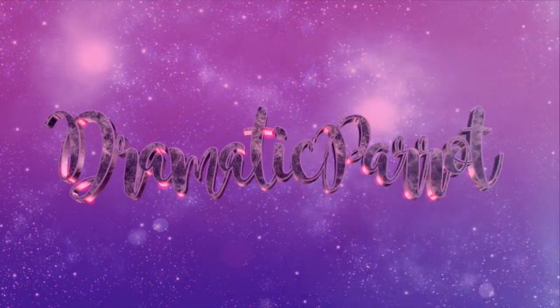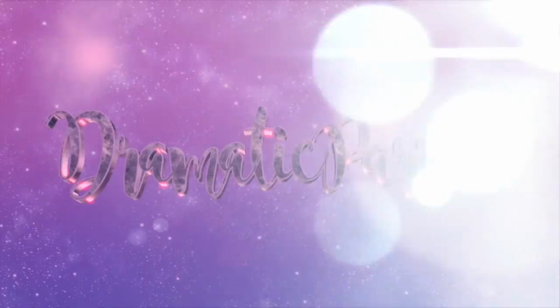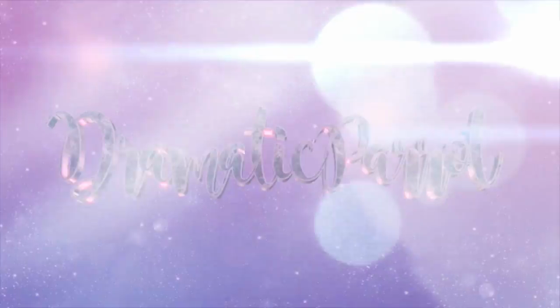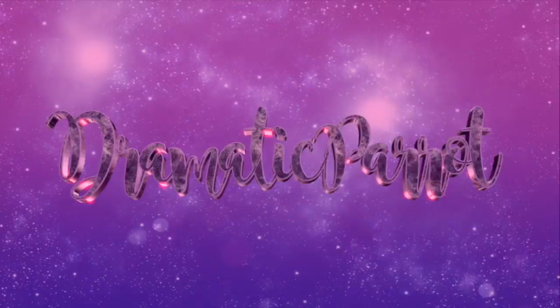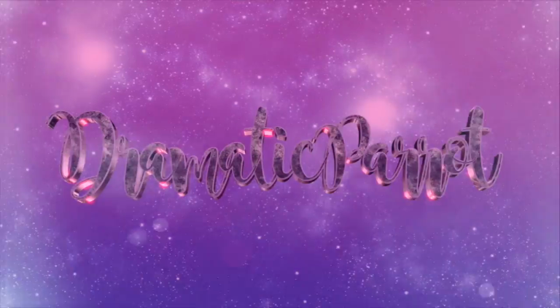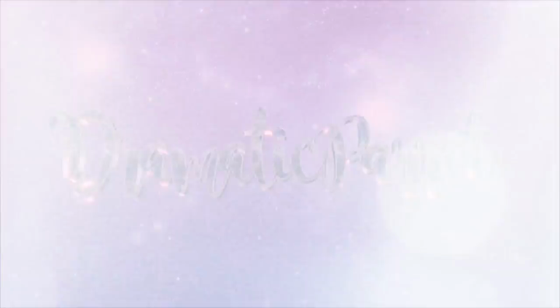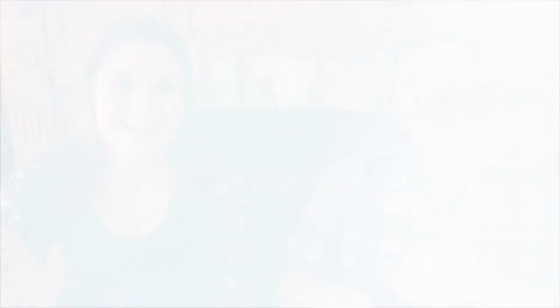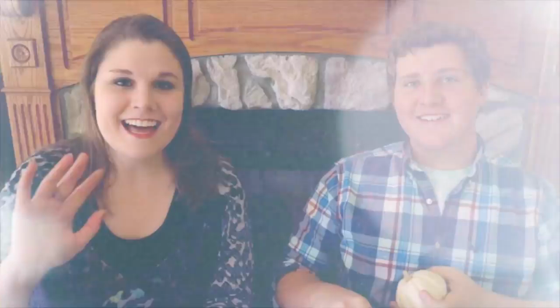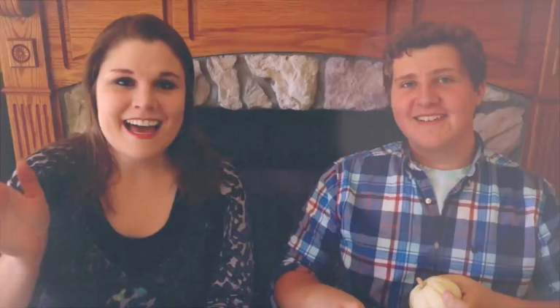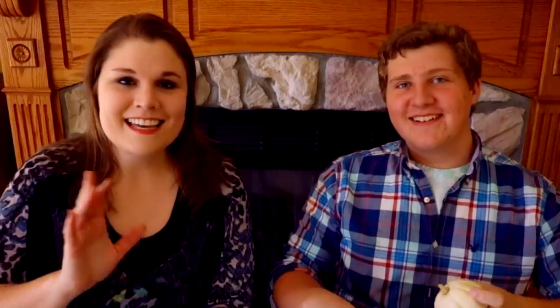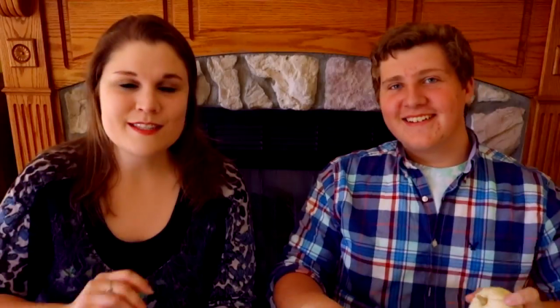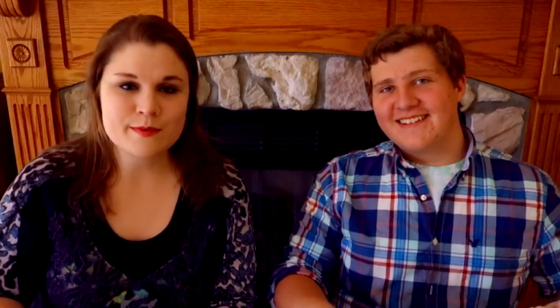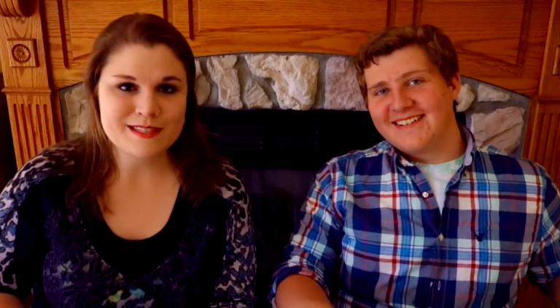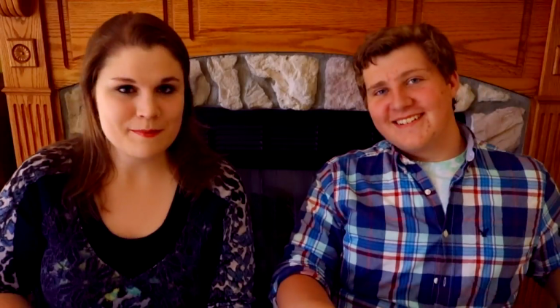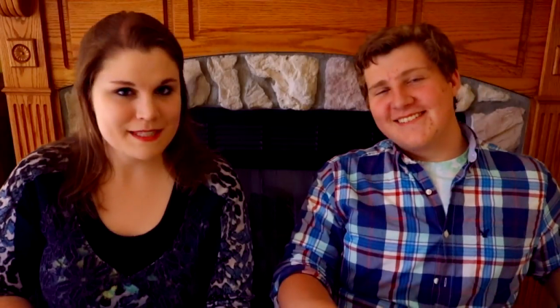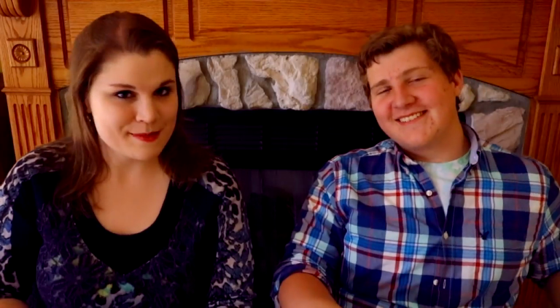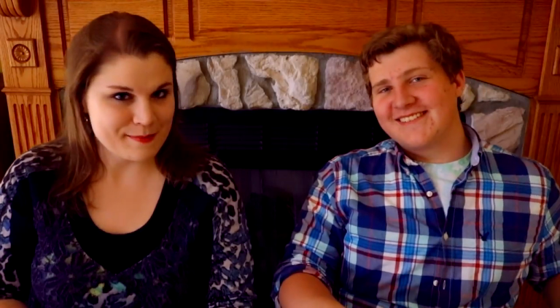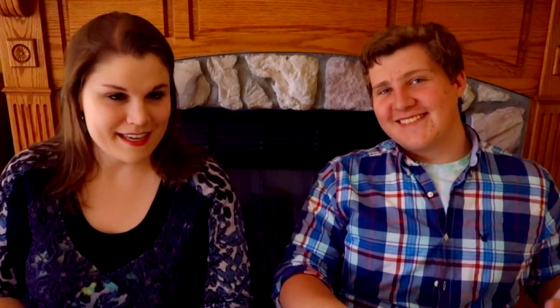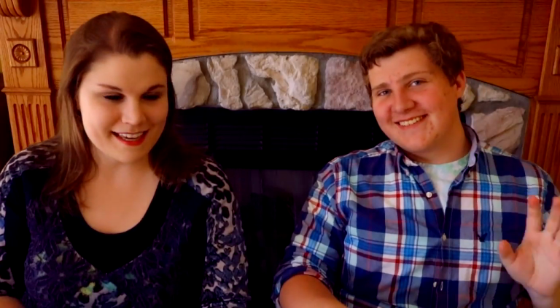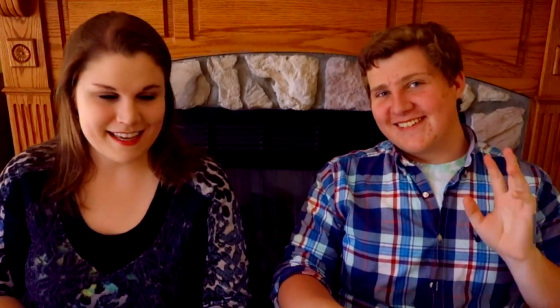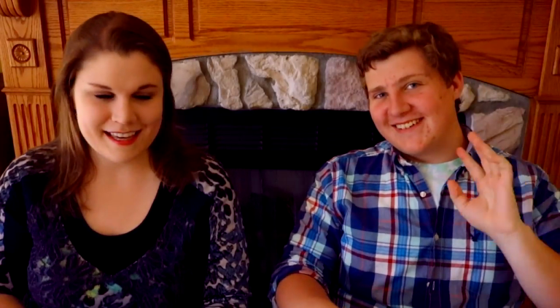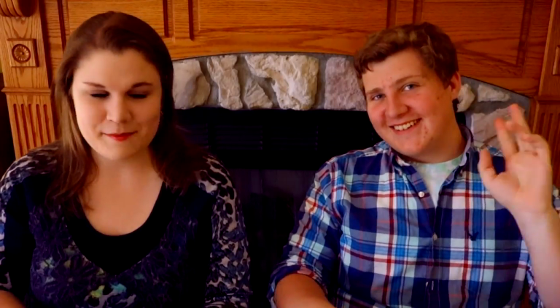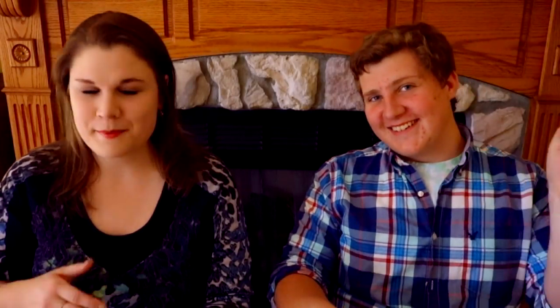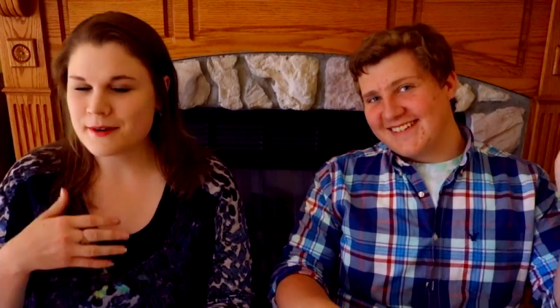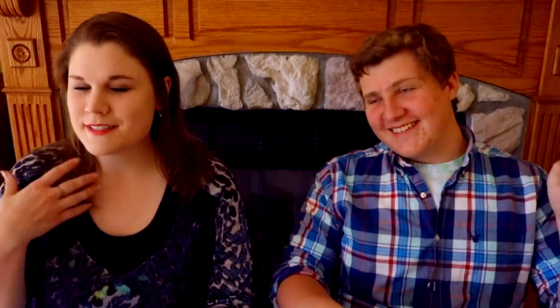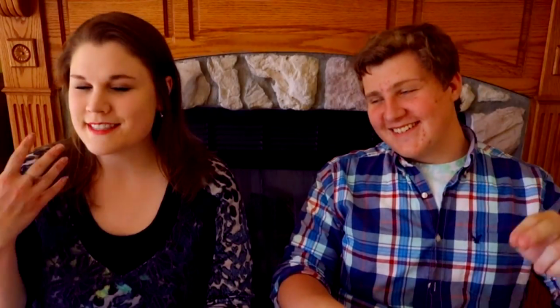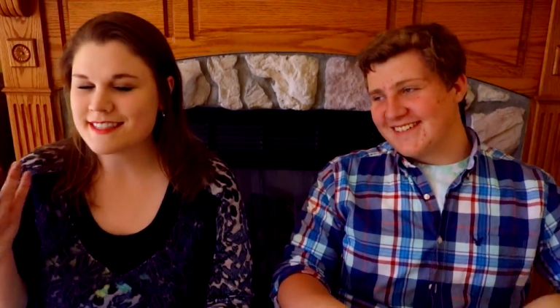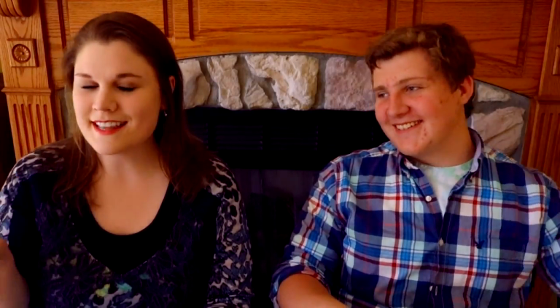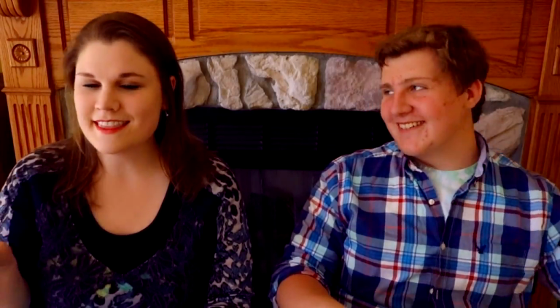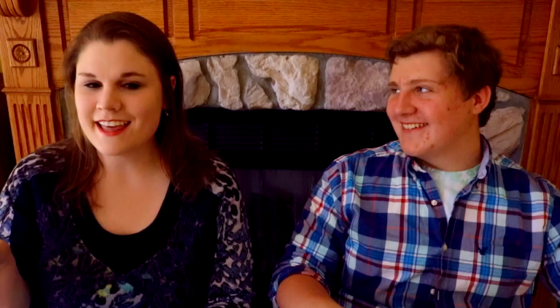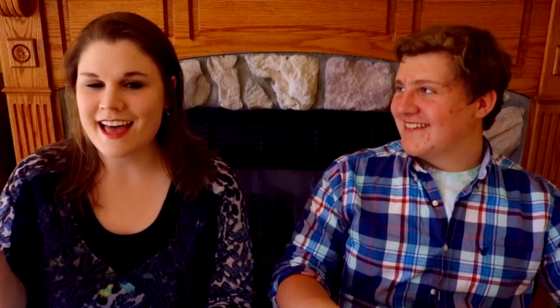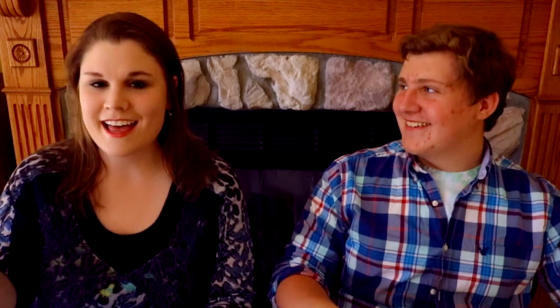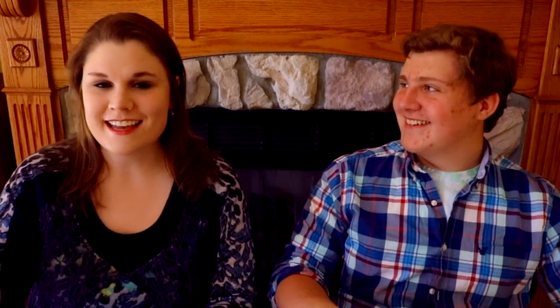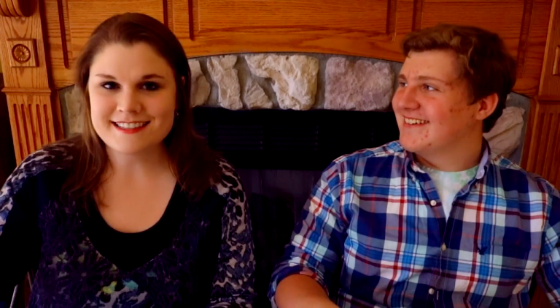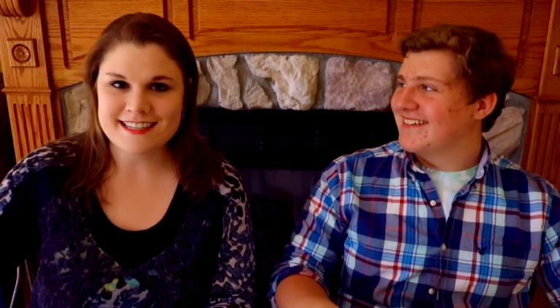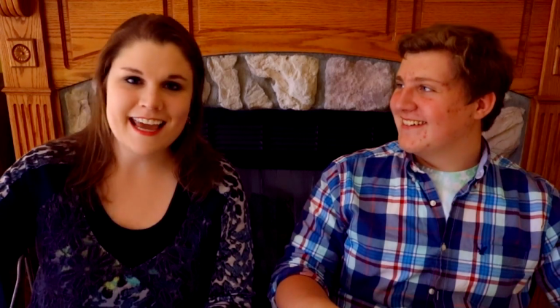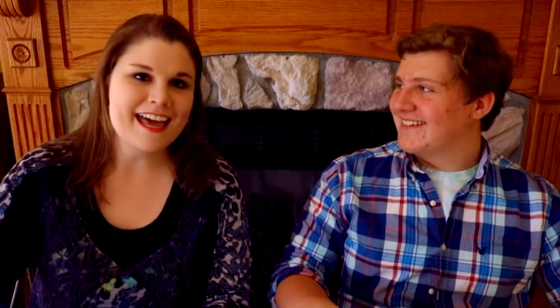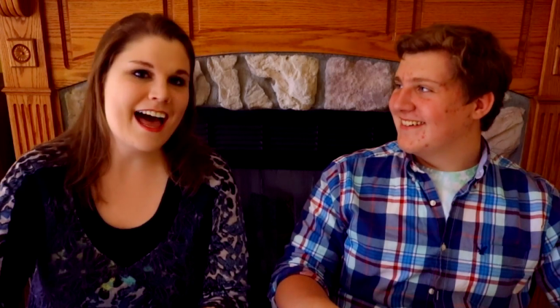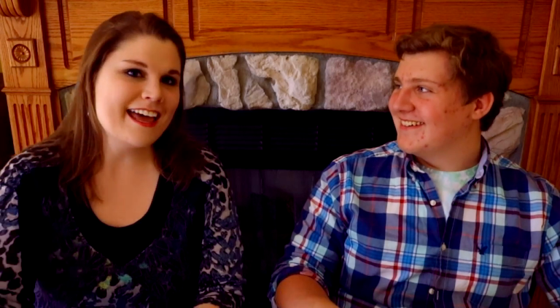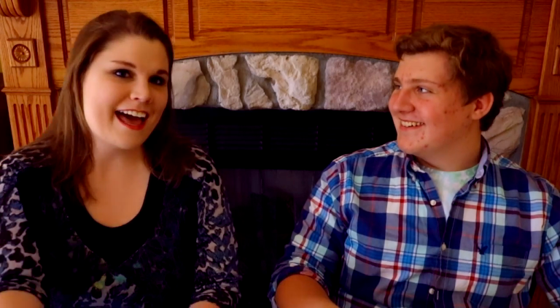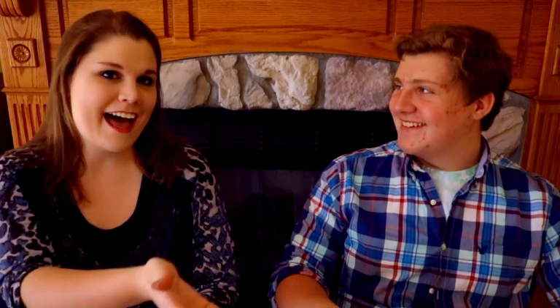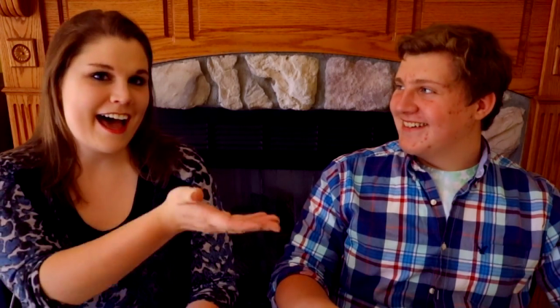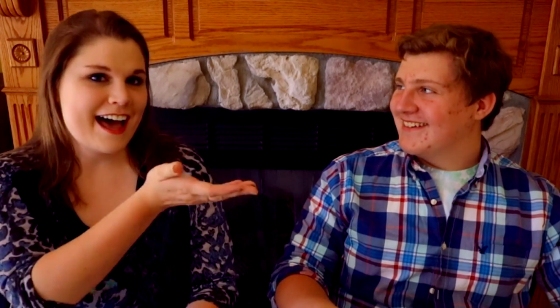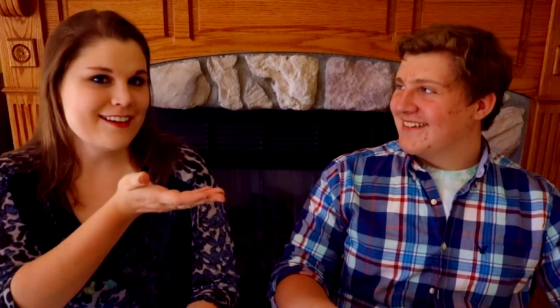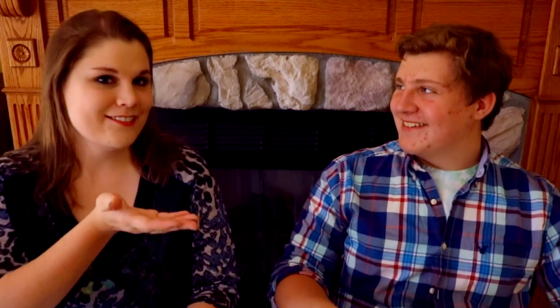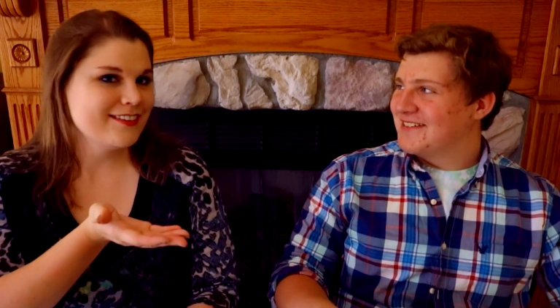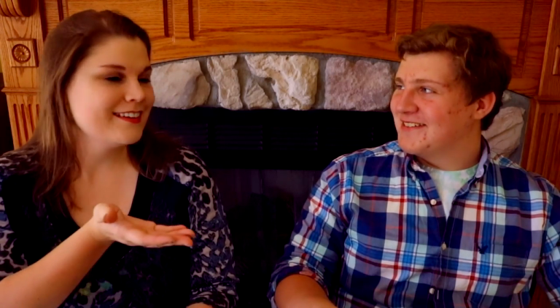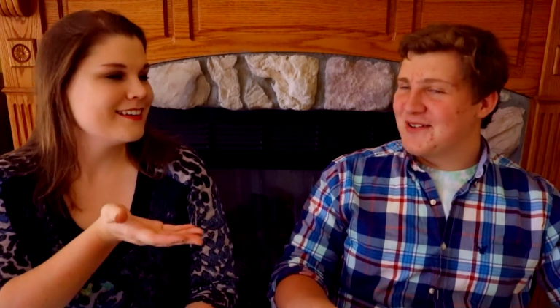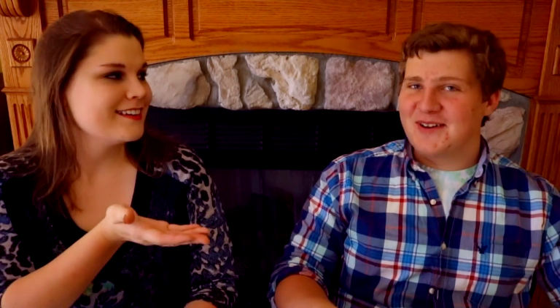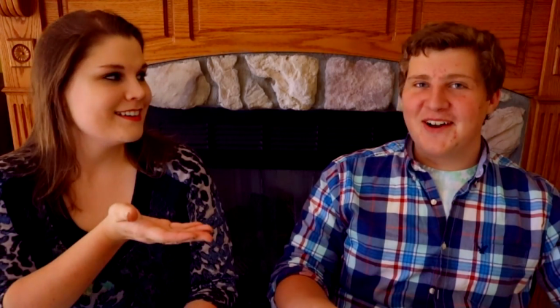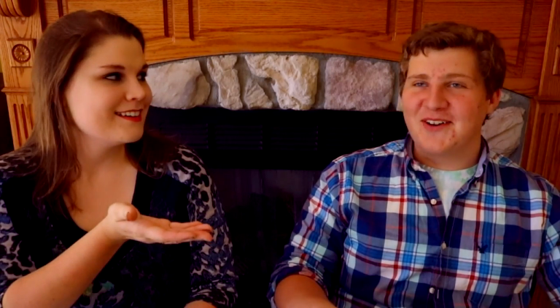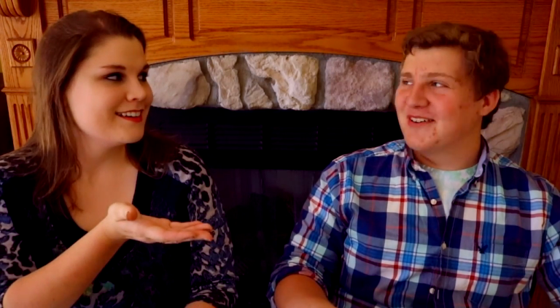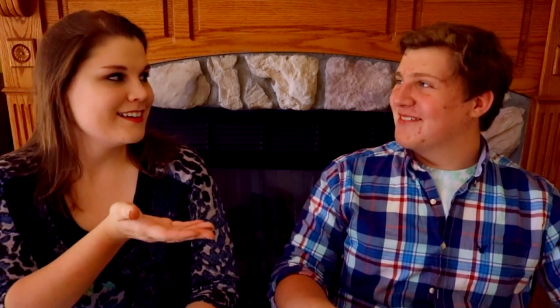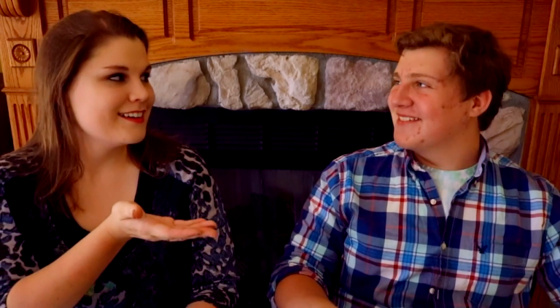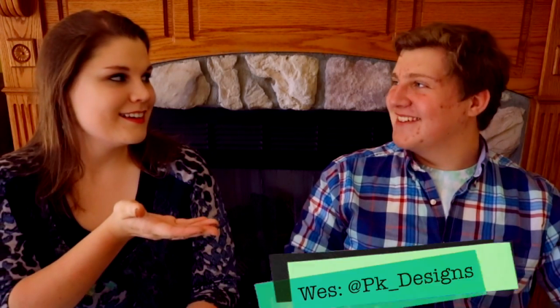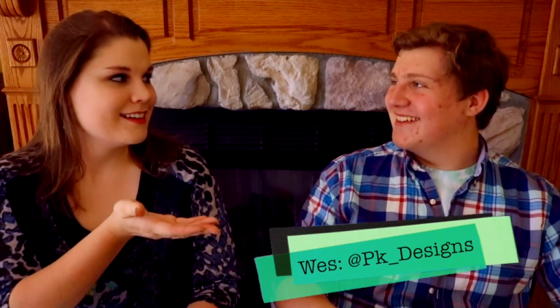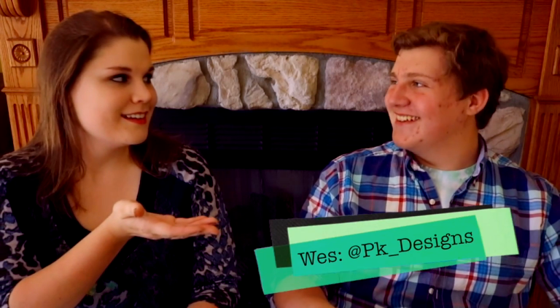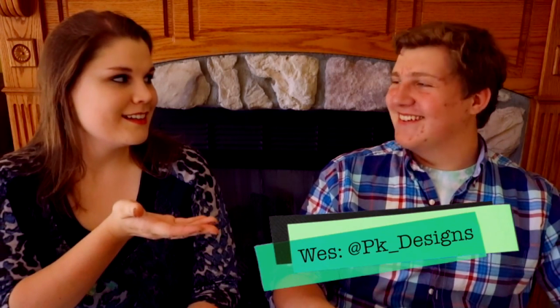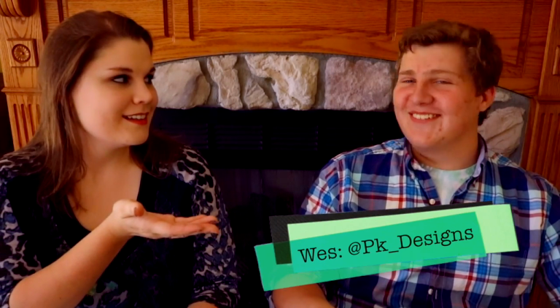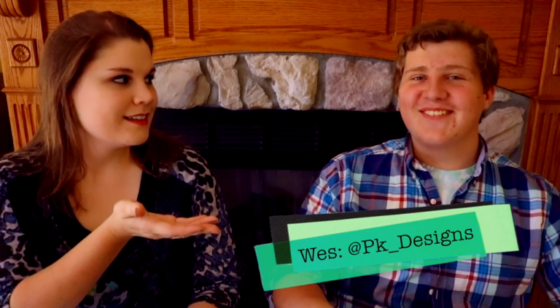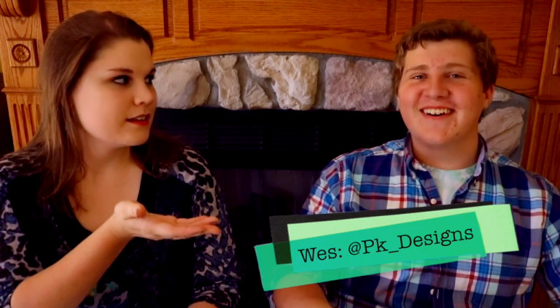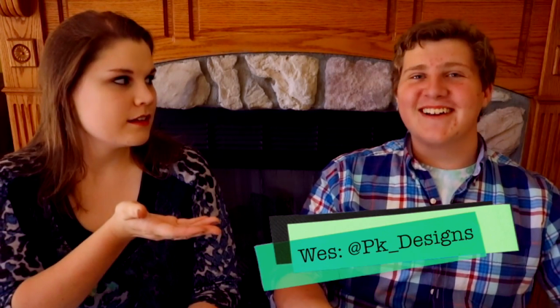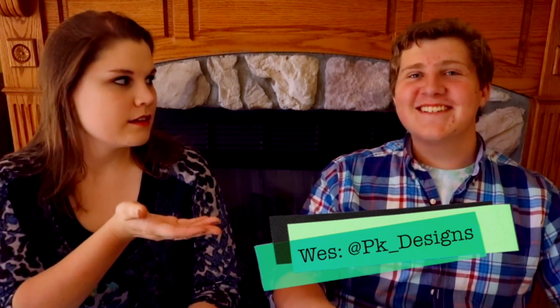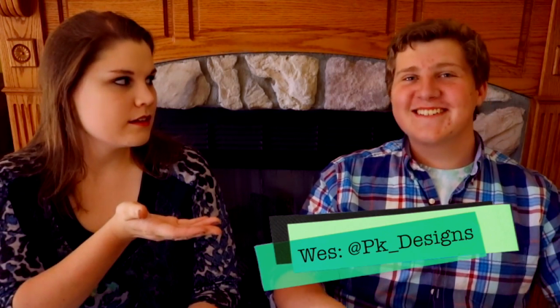Hey guys, what's up? It's me, Priscilla, and today I have... Wes.